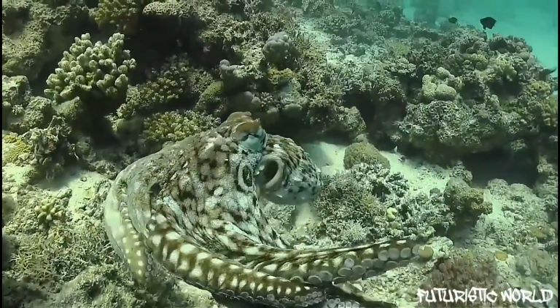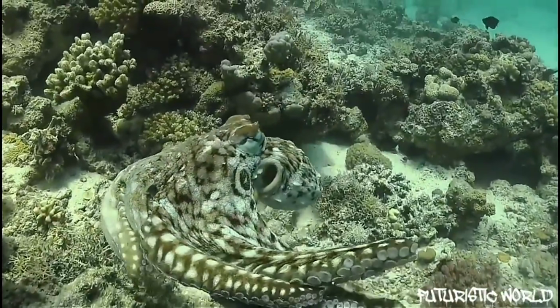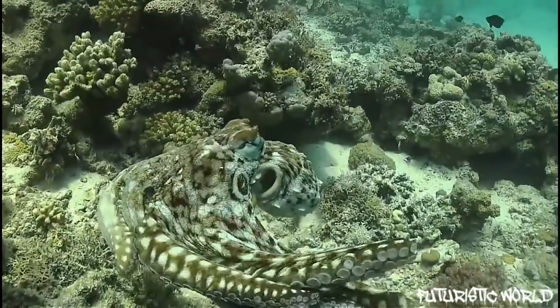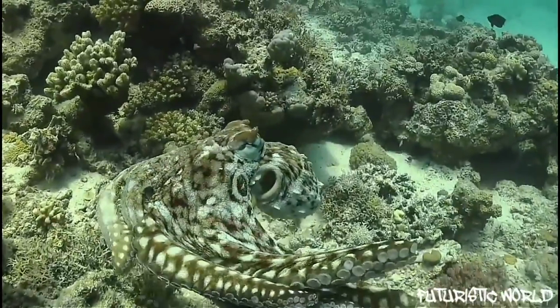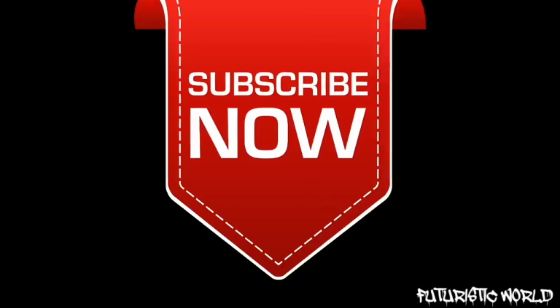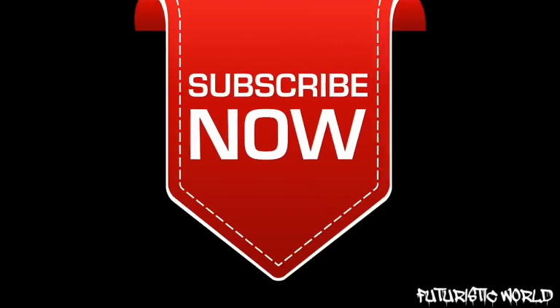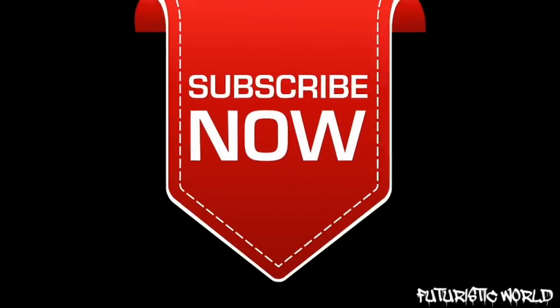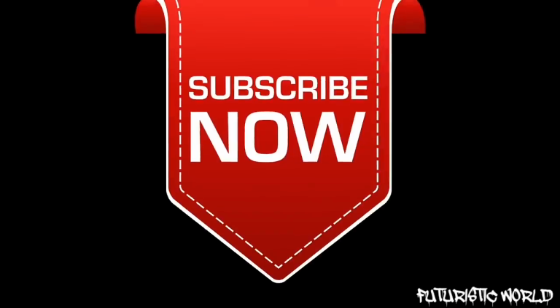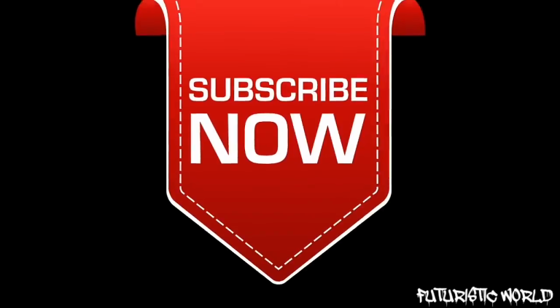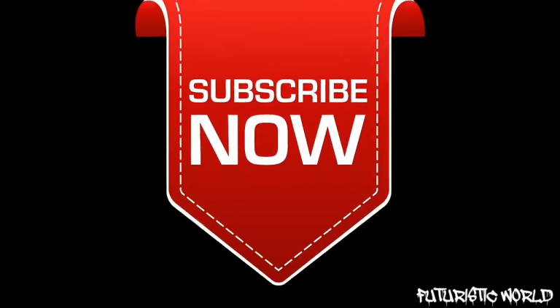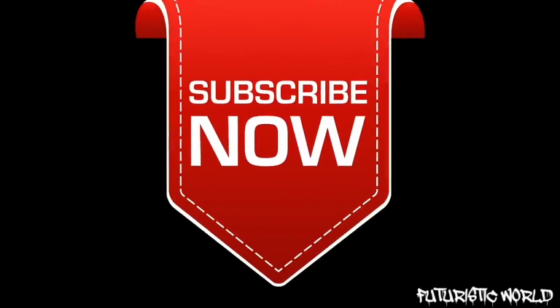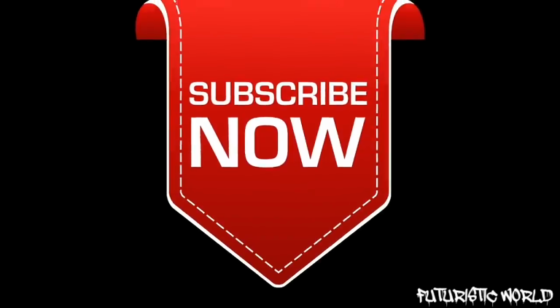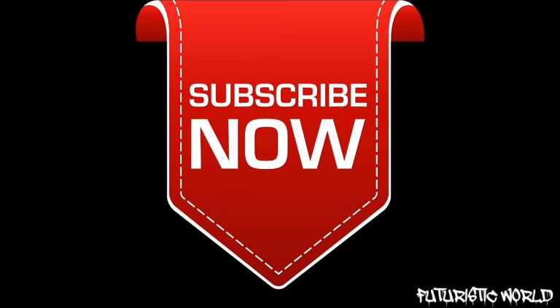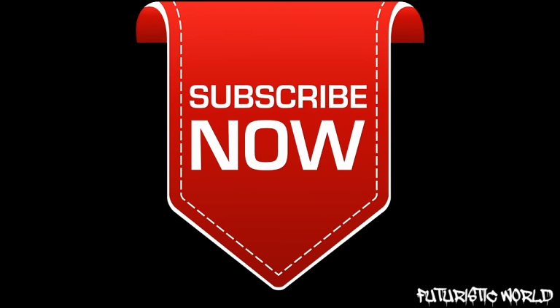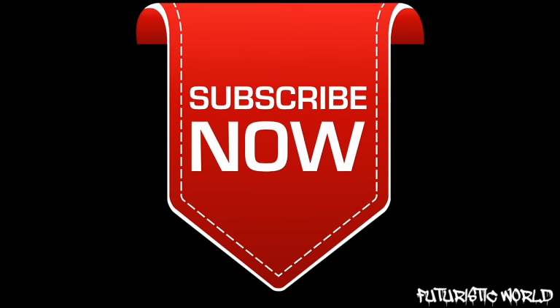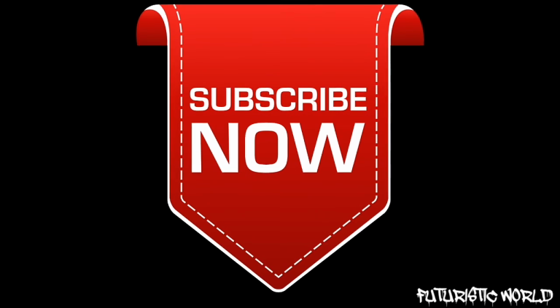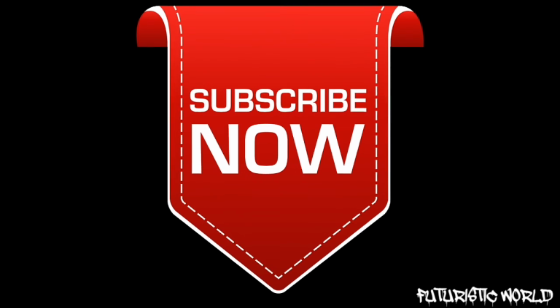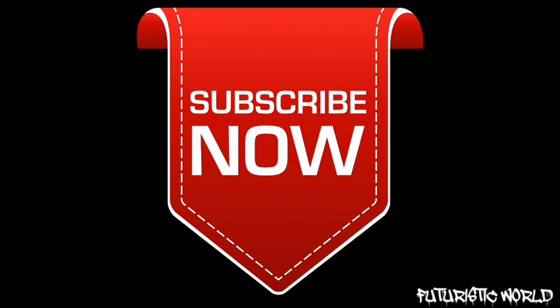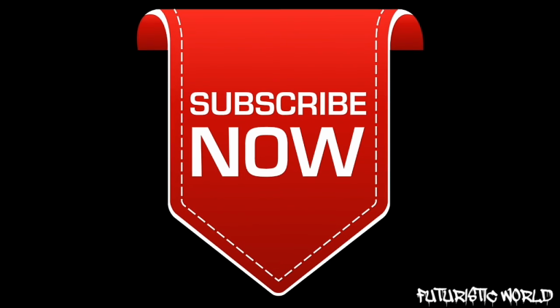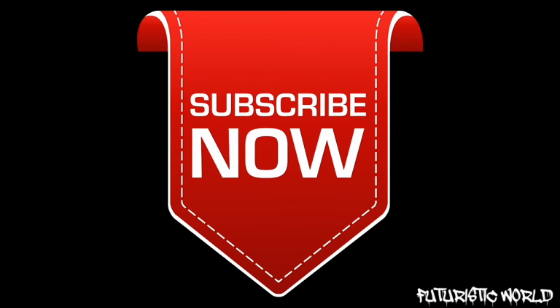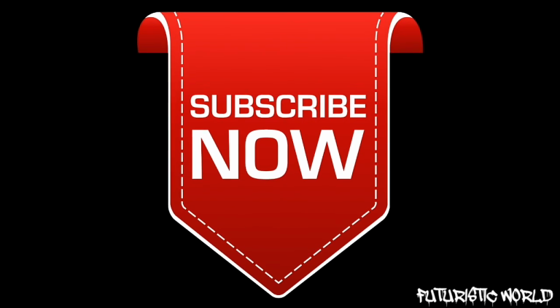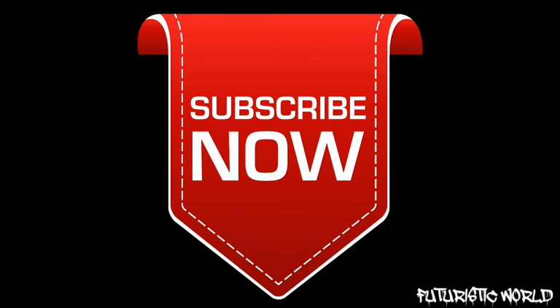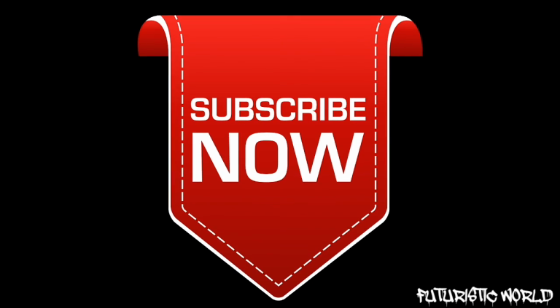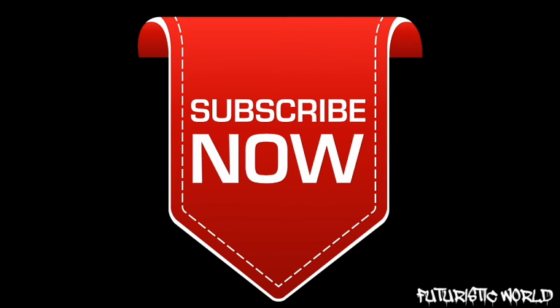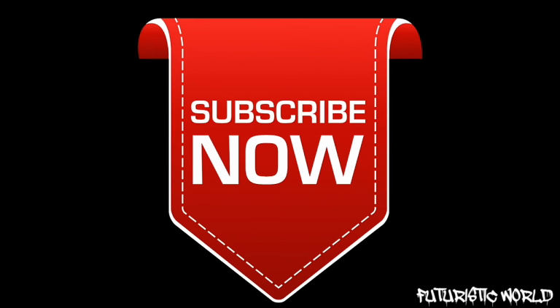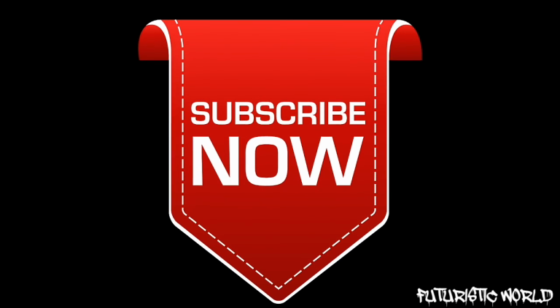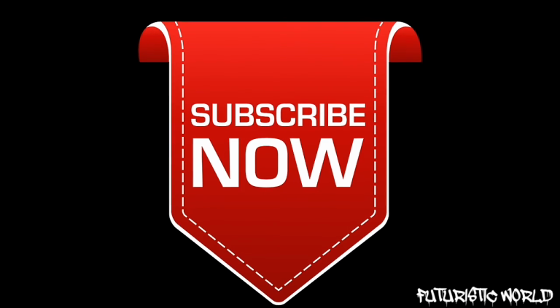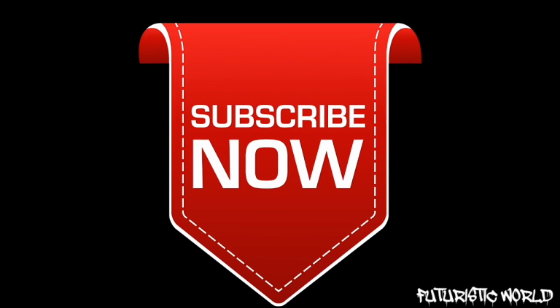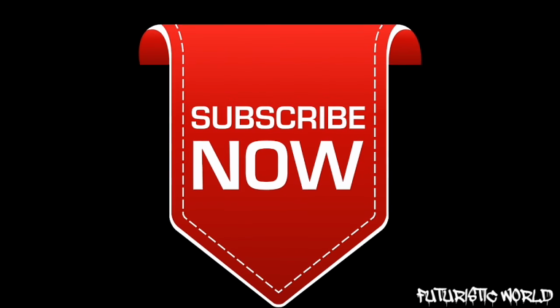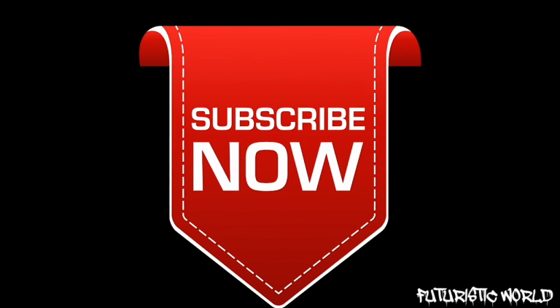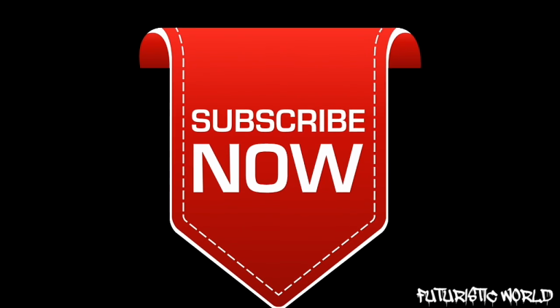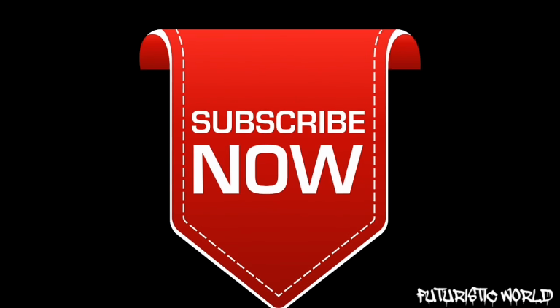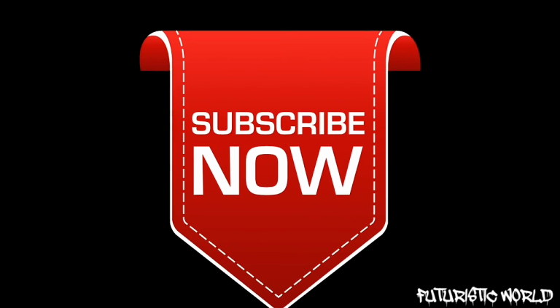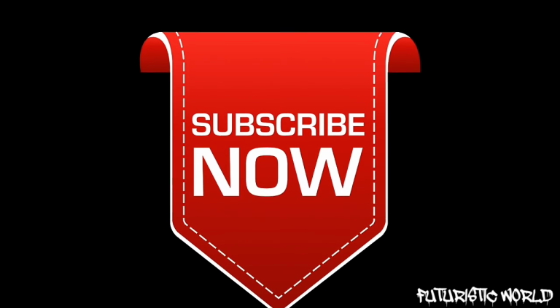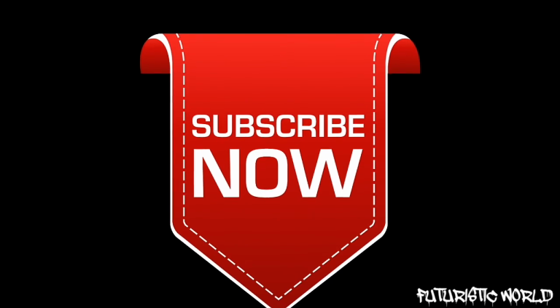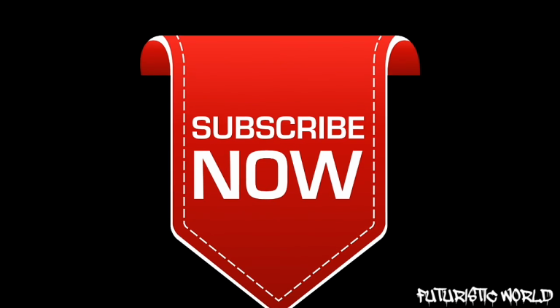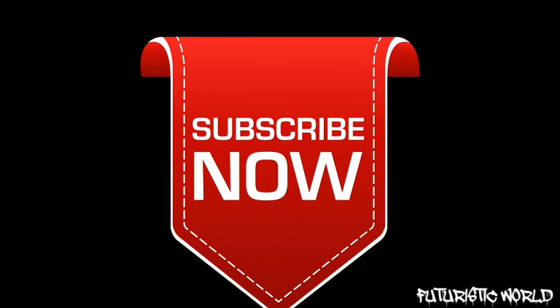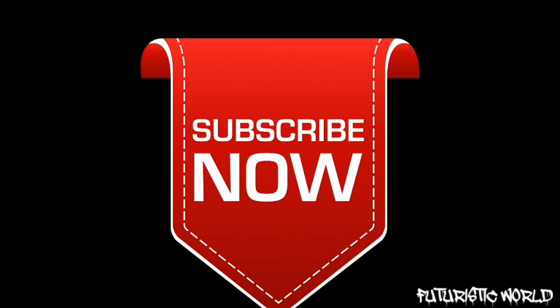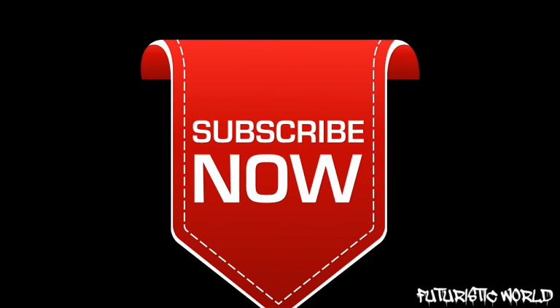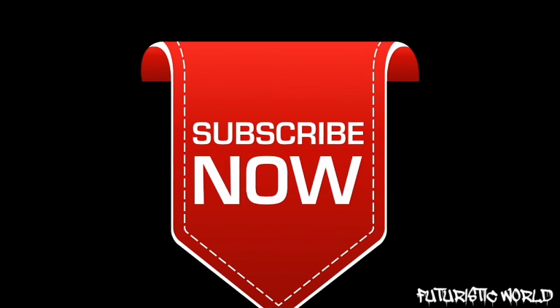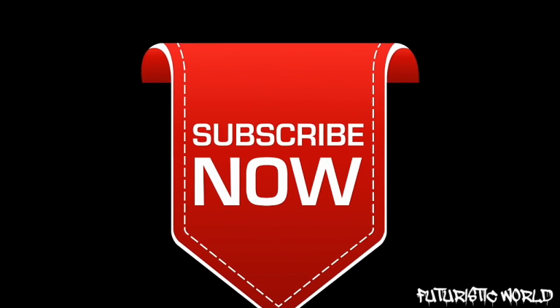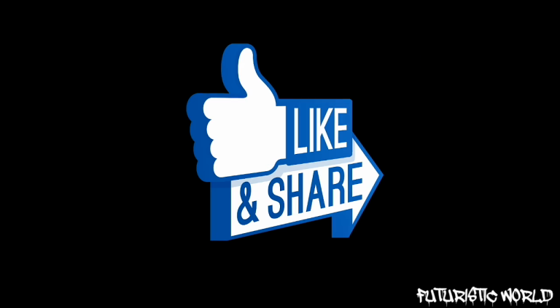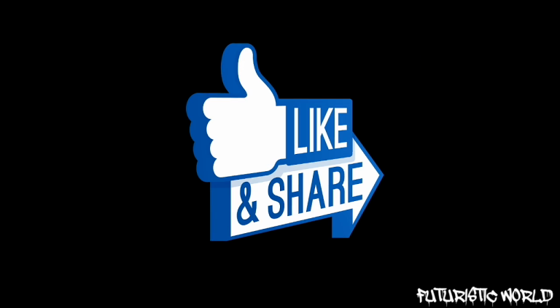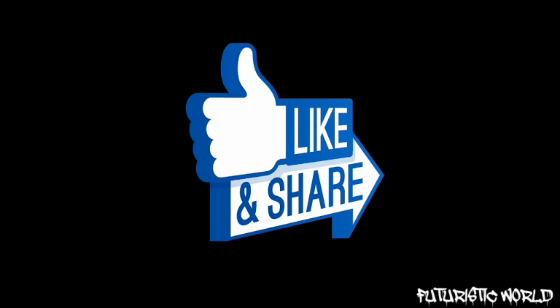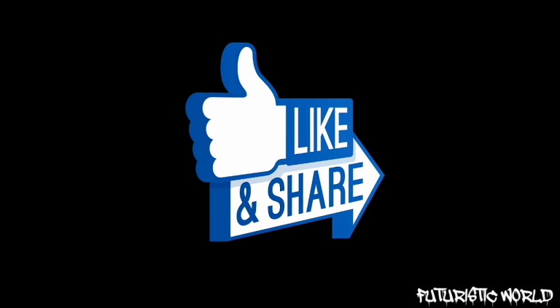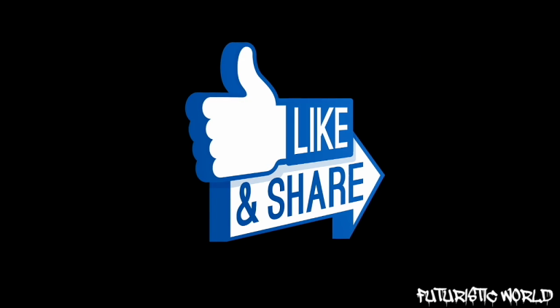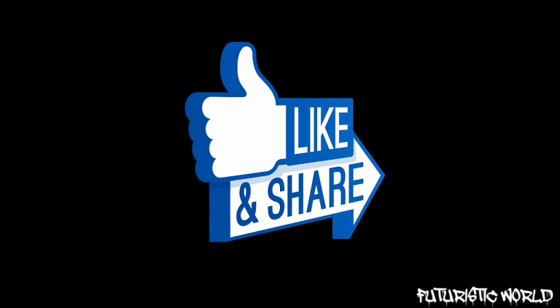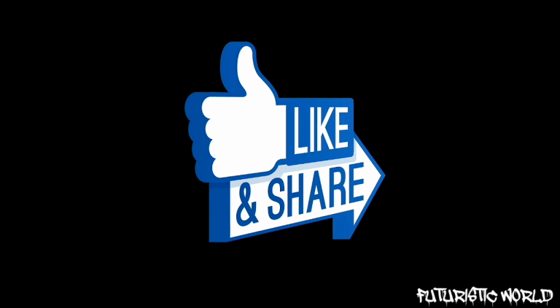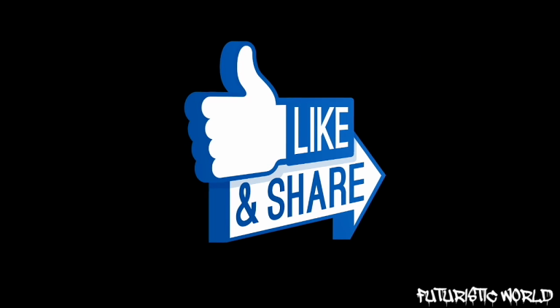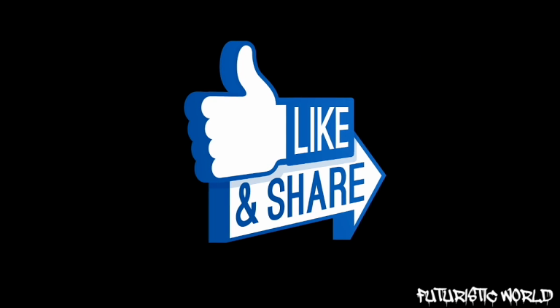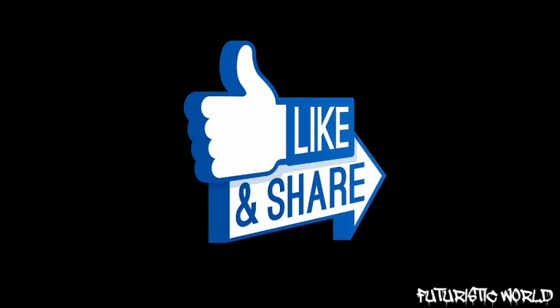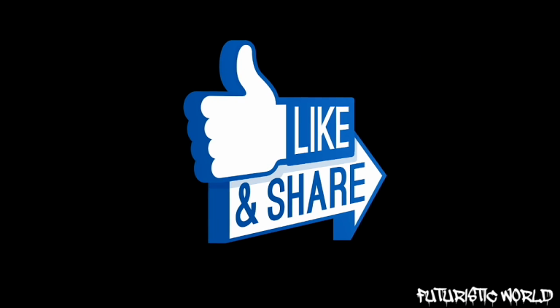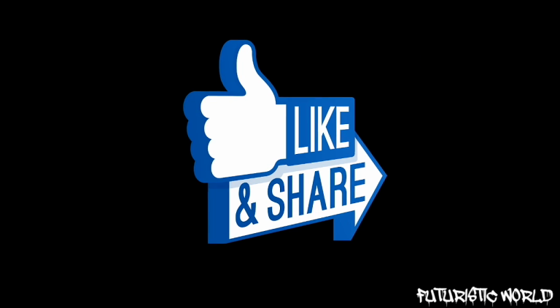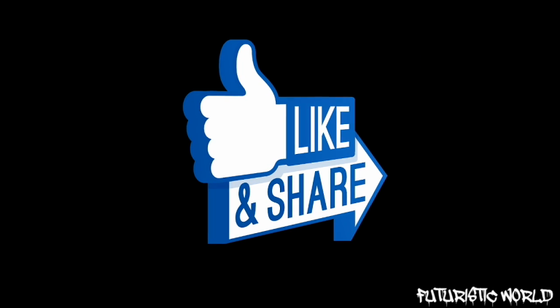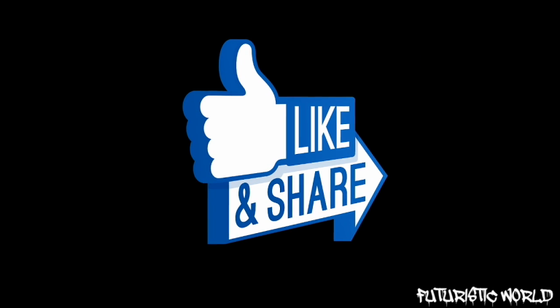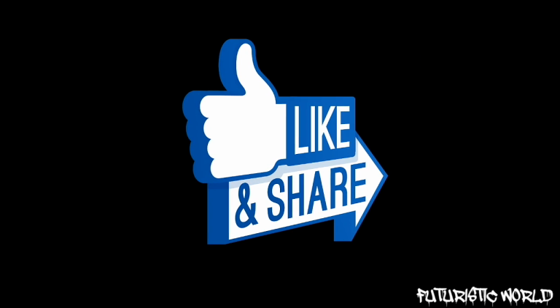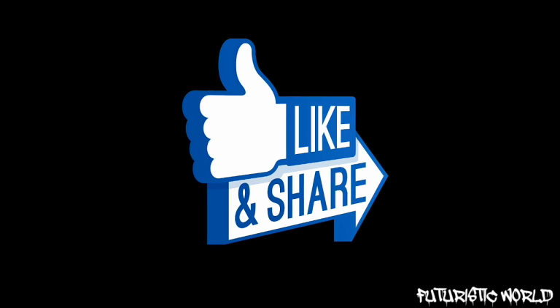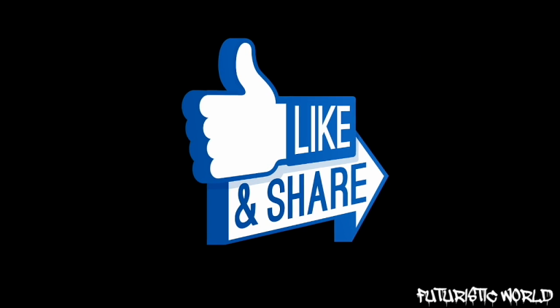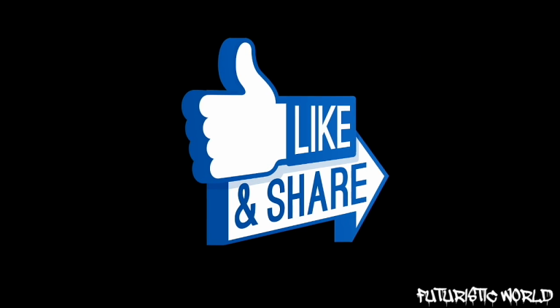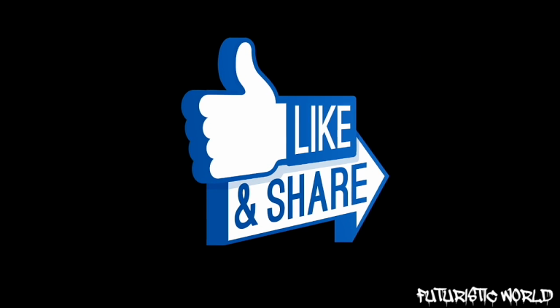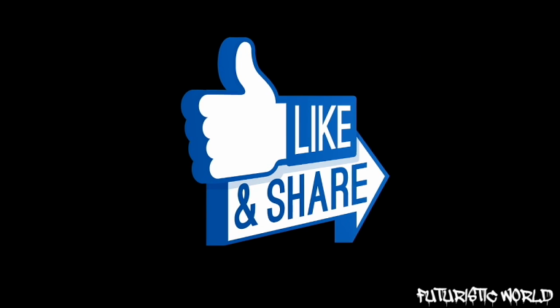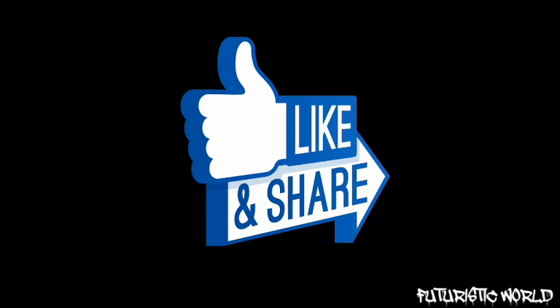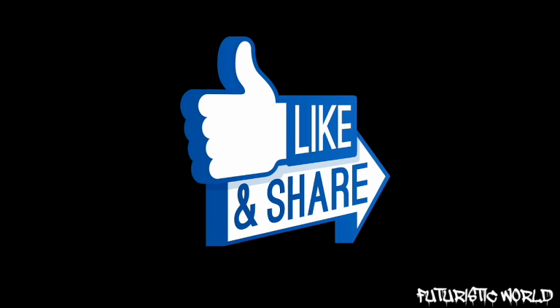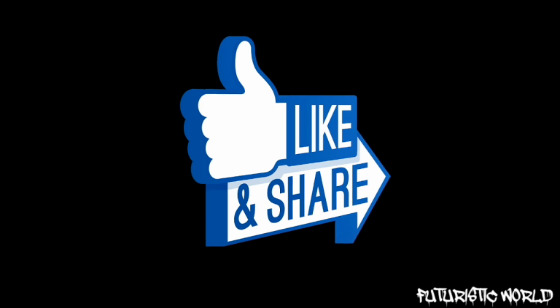Thank you for watching this video. For more tech news, don't forget to subscribe to Futuristic World. Have a good day.